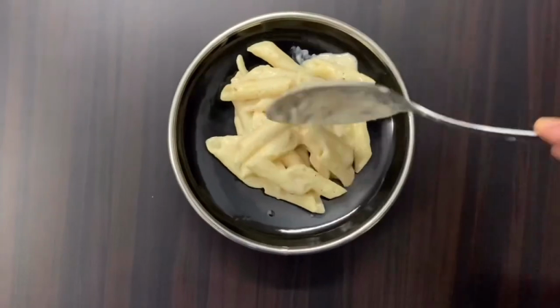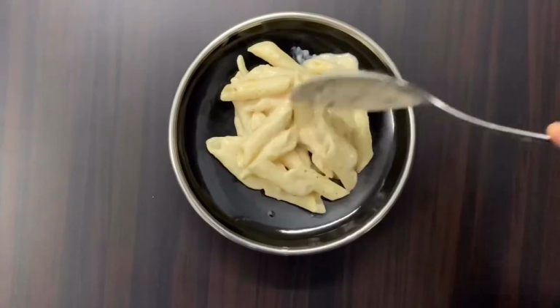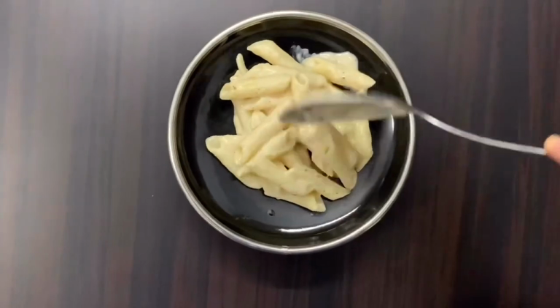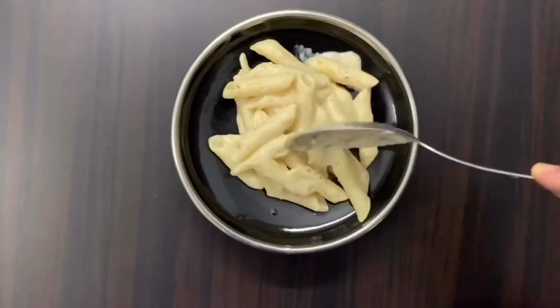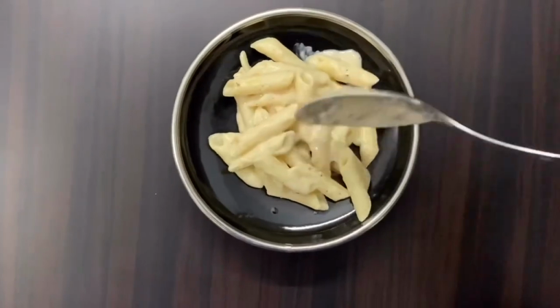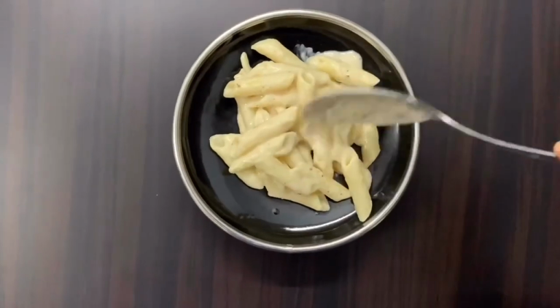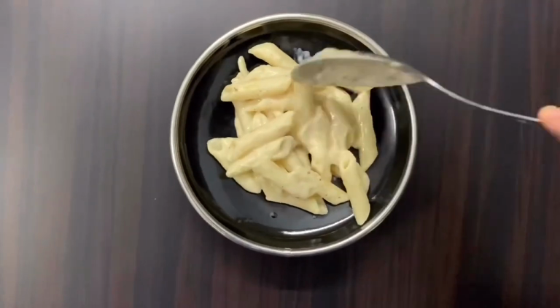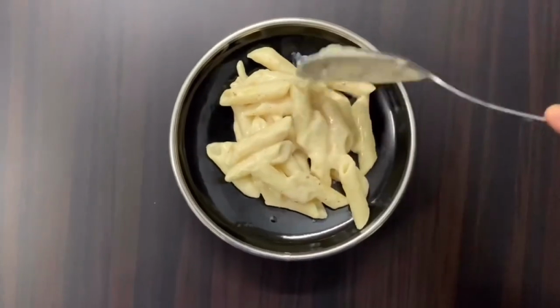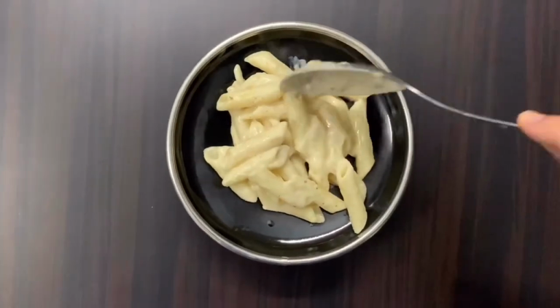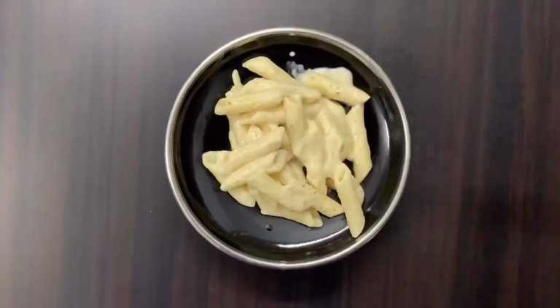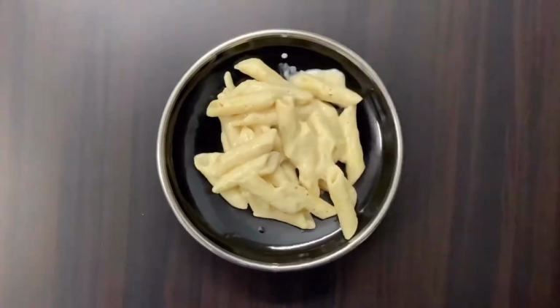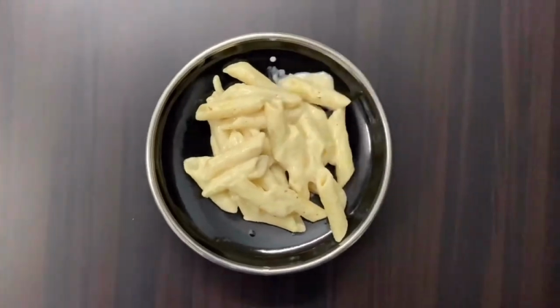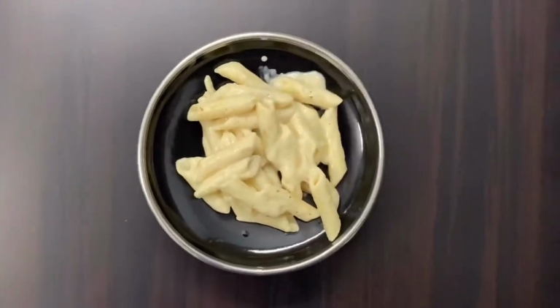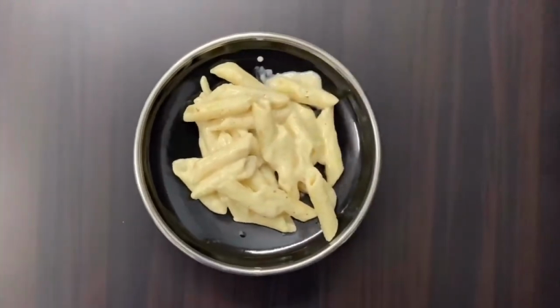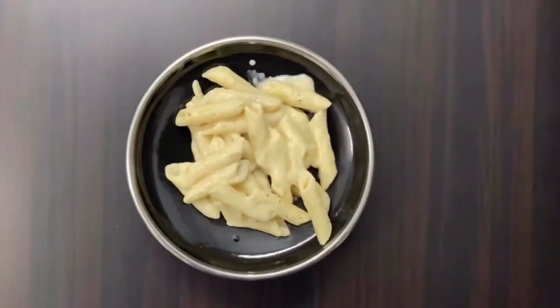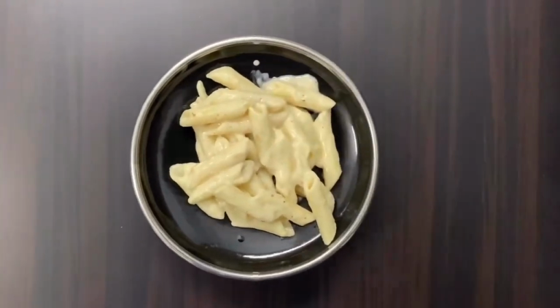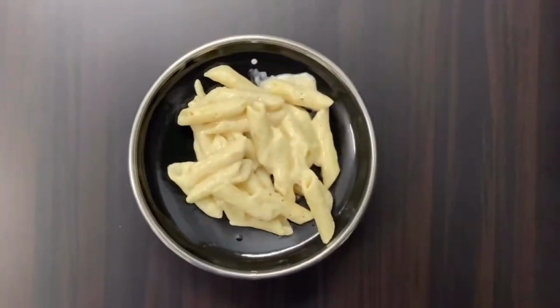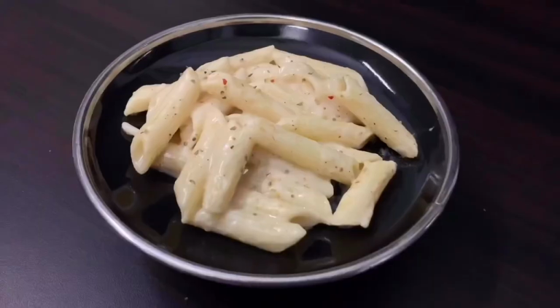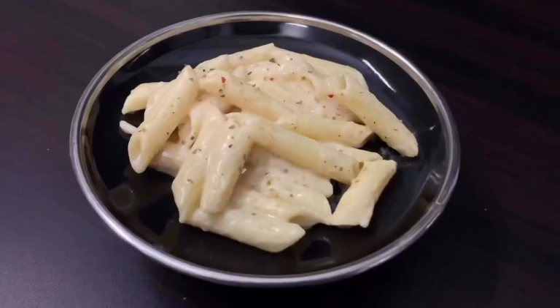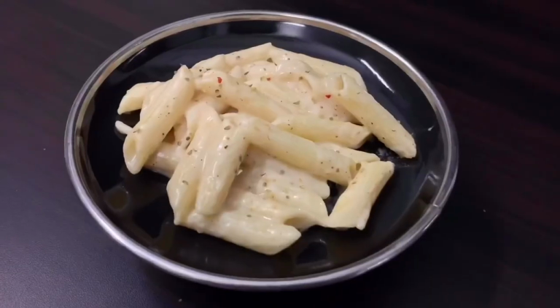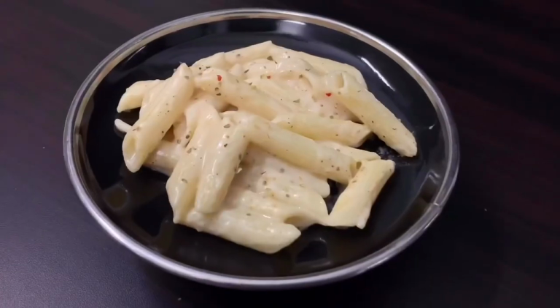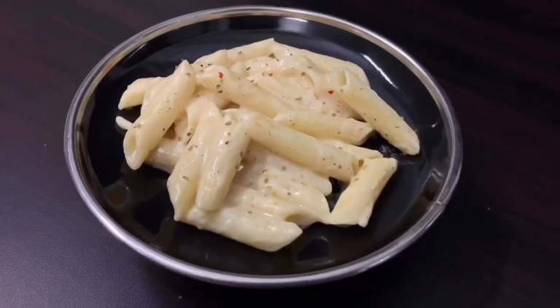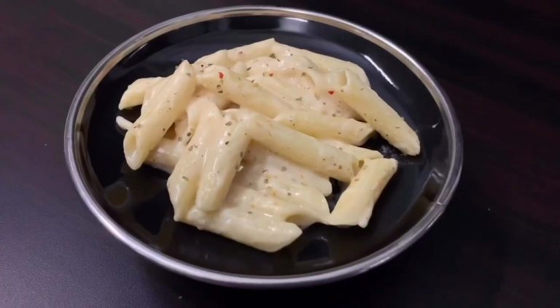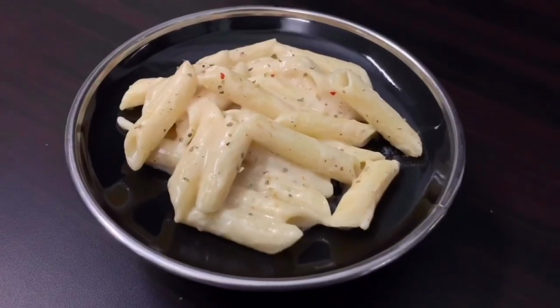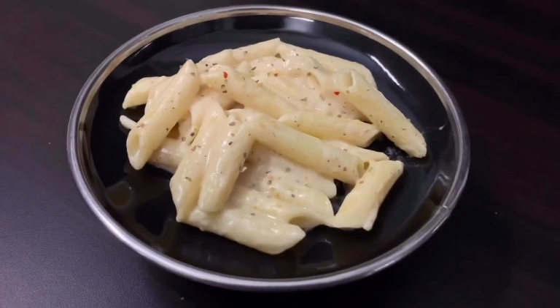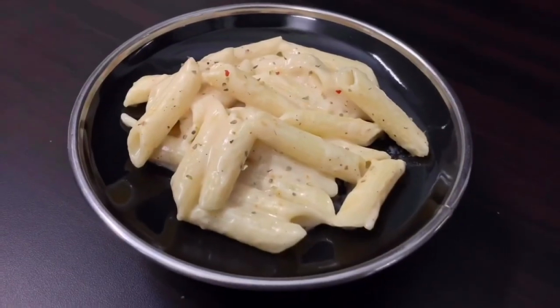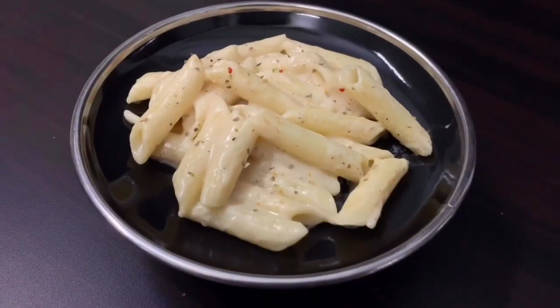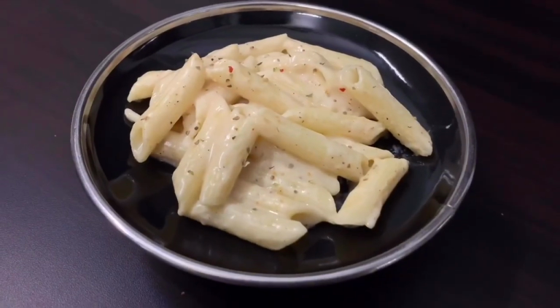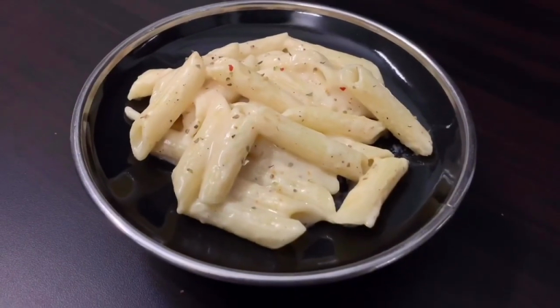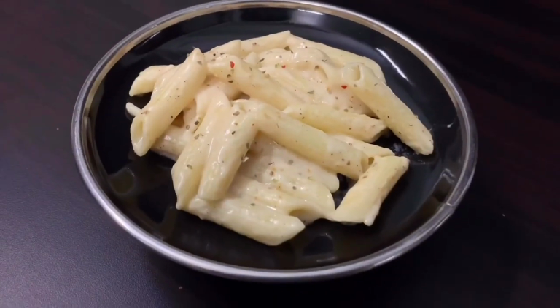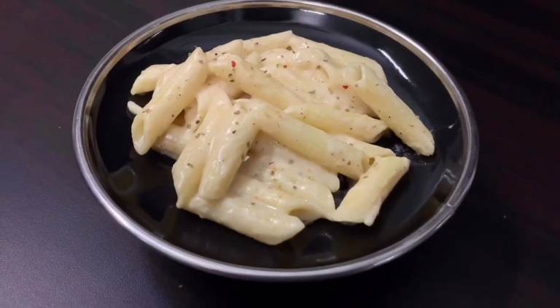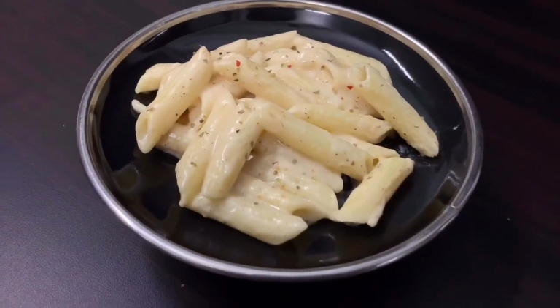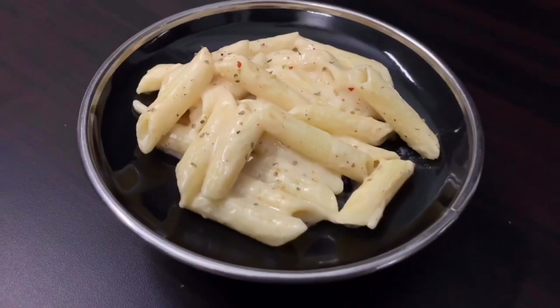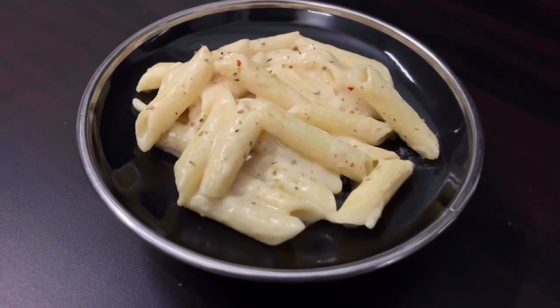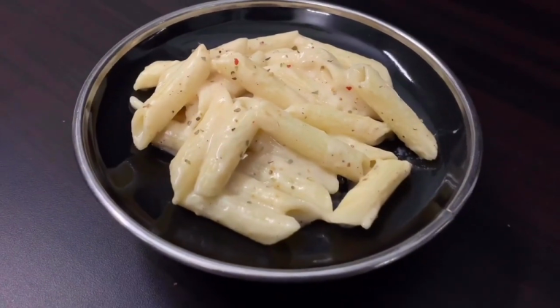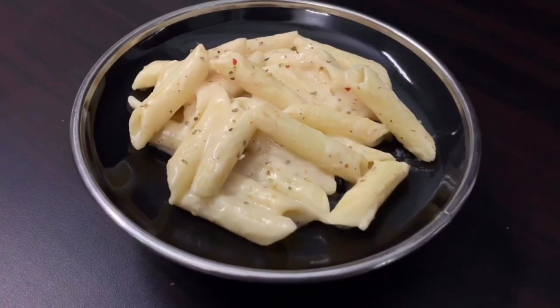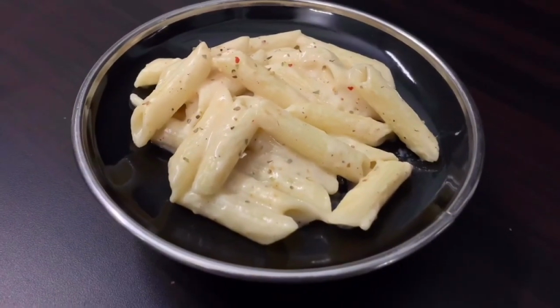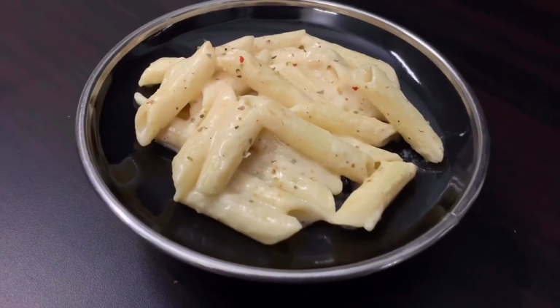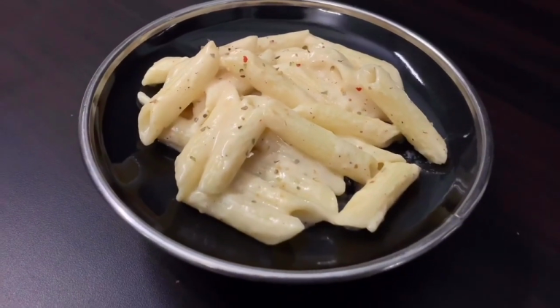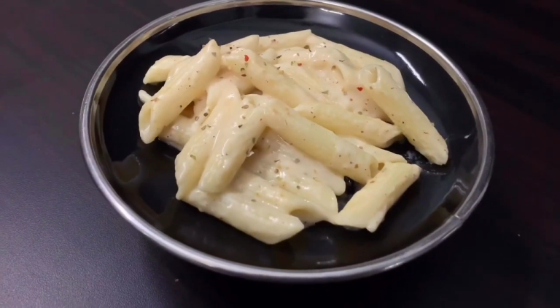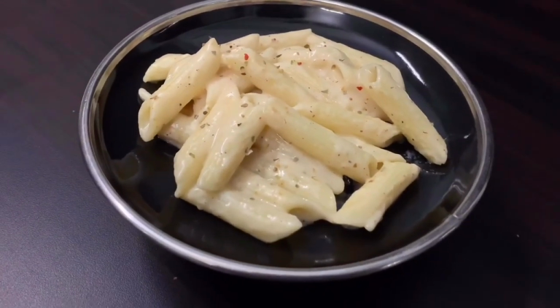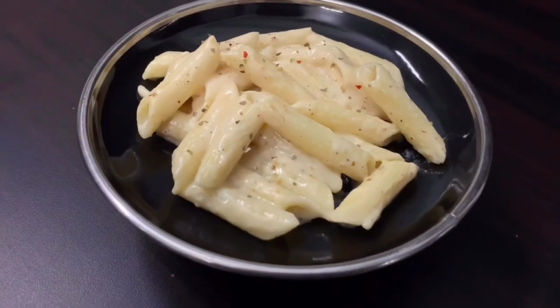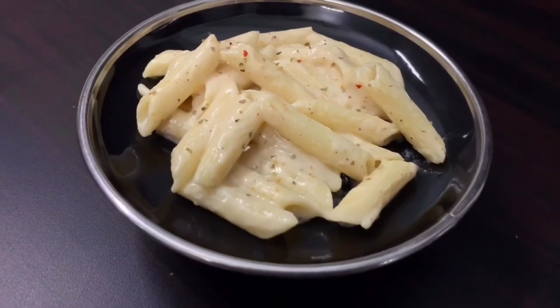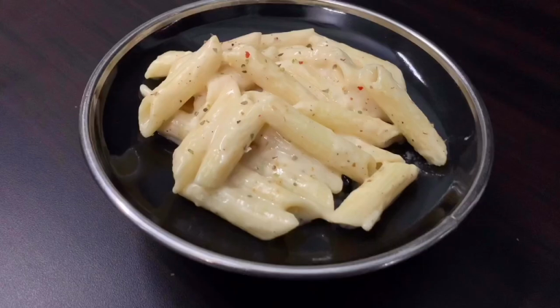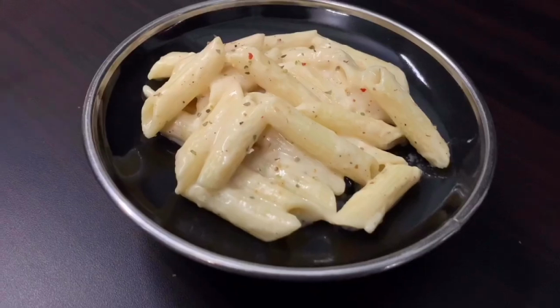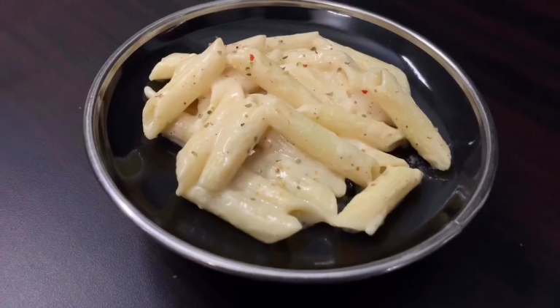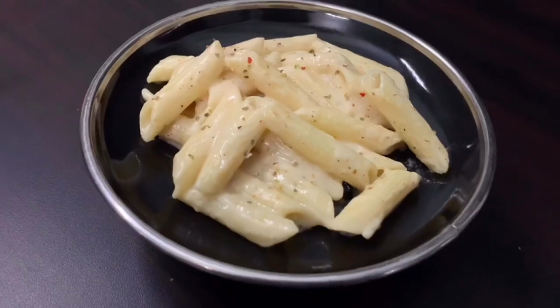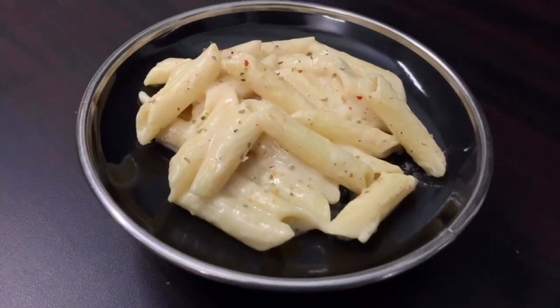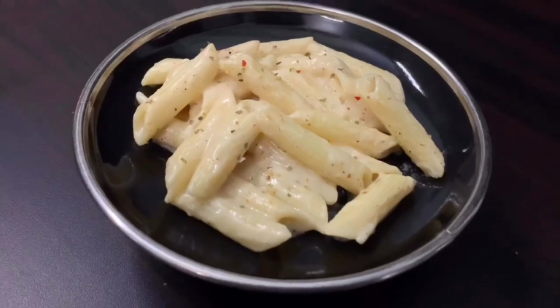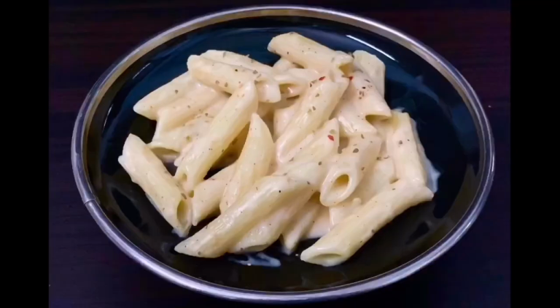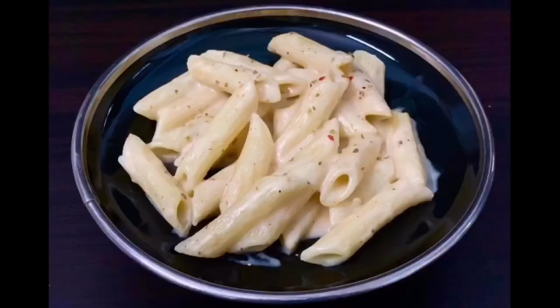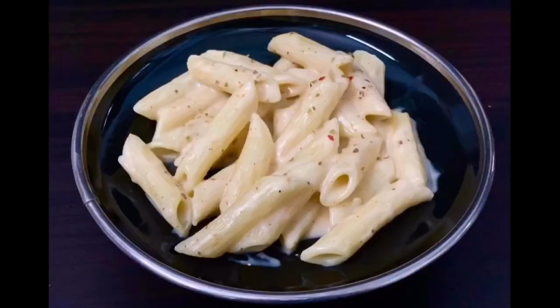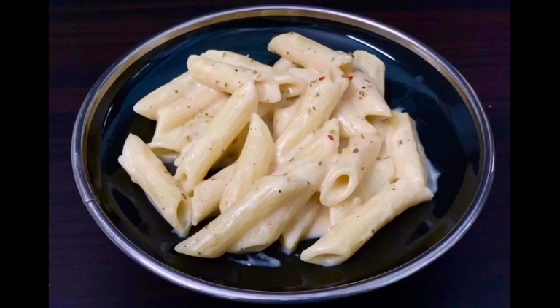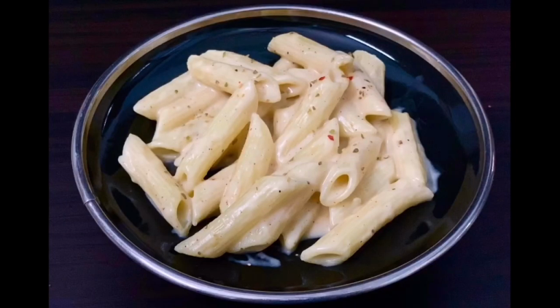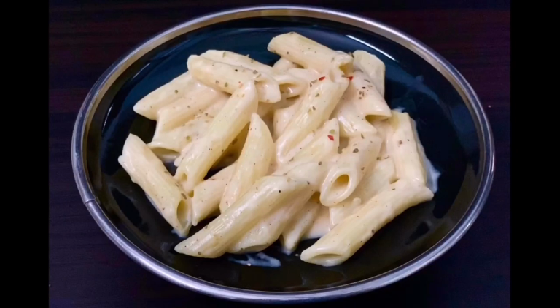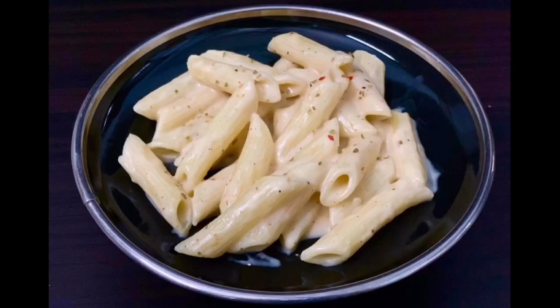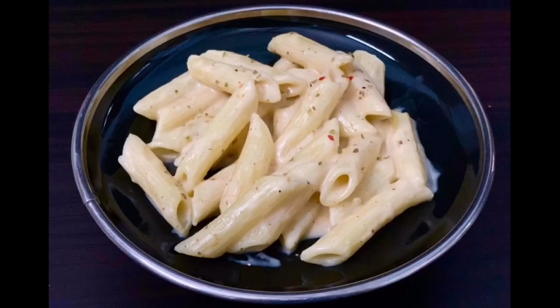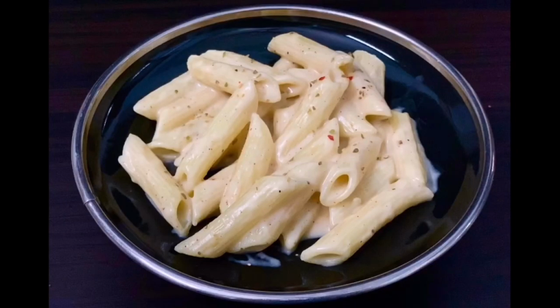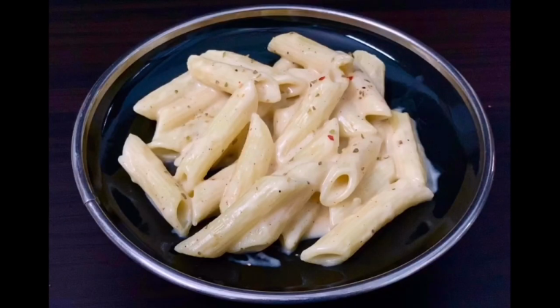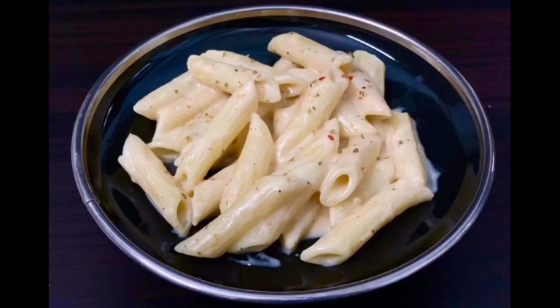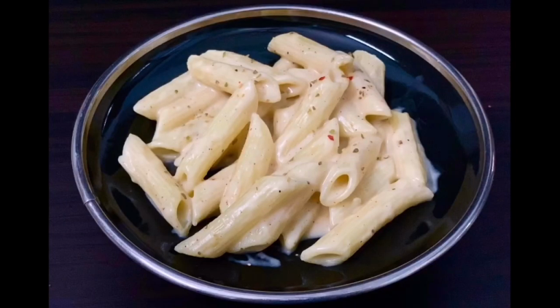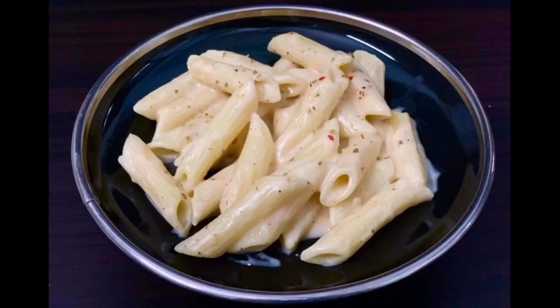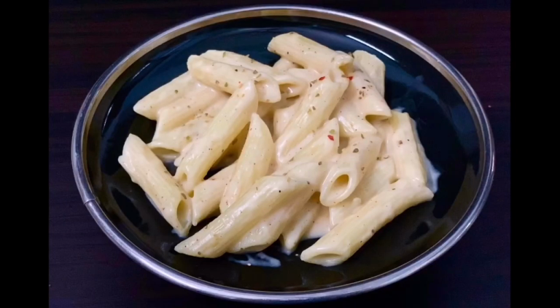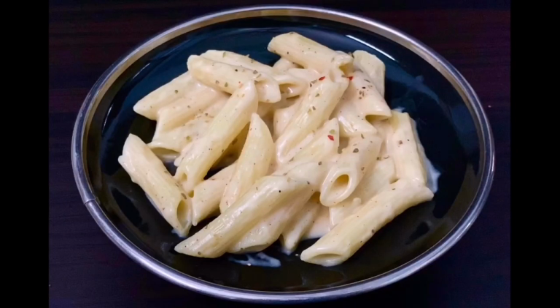If you like this recipe, don't forget to like this video and subscribe to my channel. Thank you. Bye.